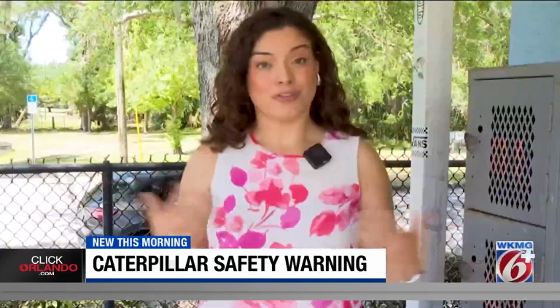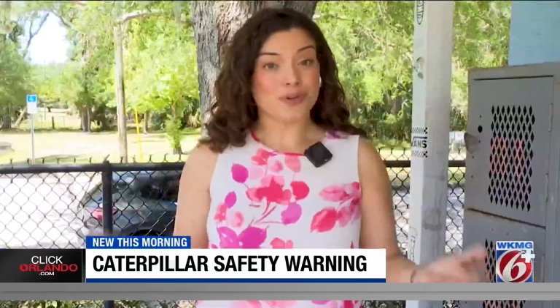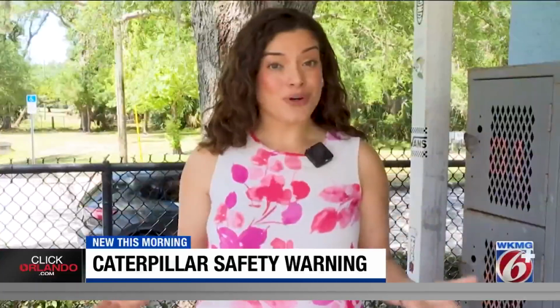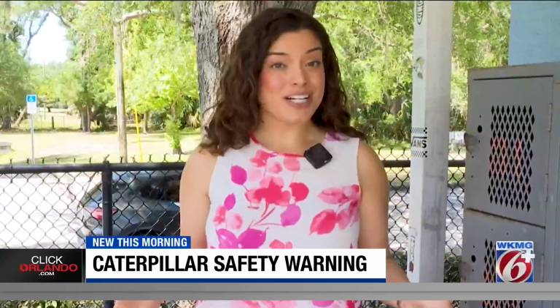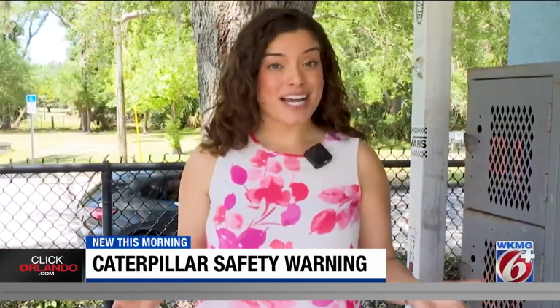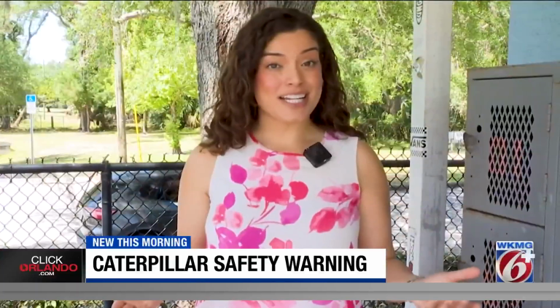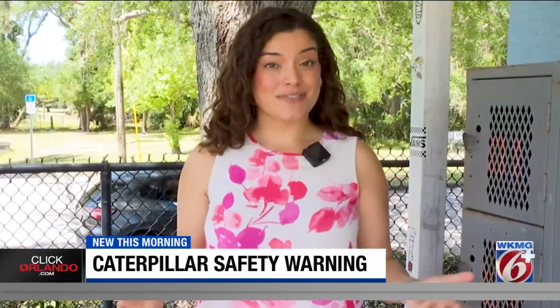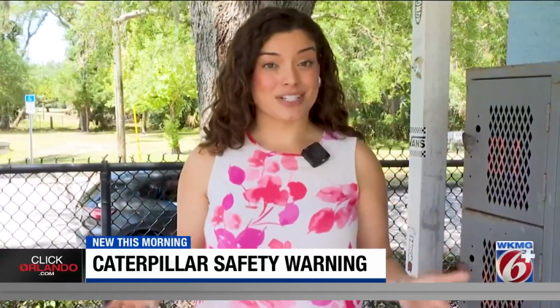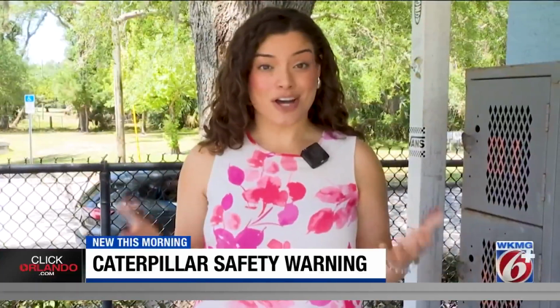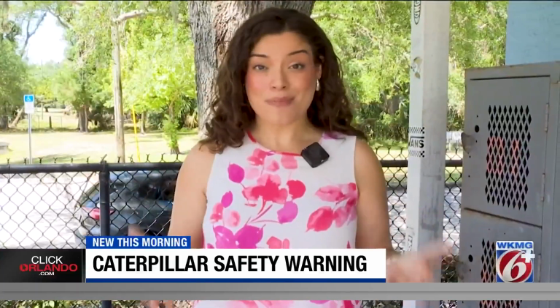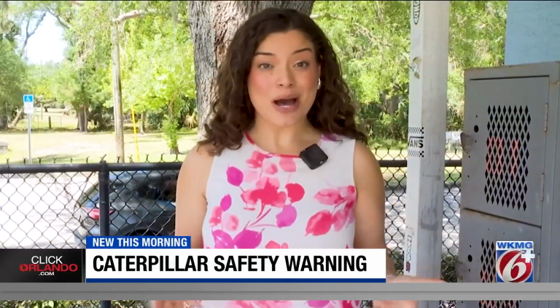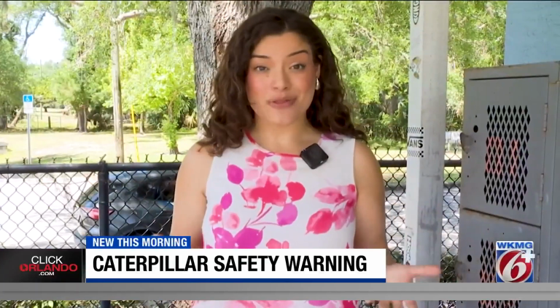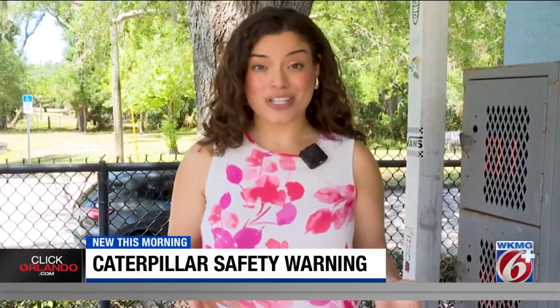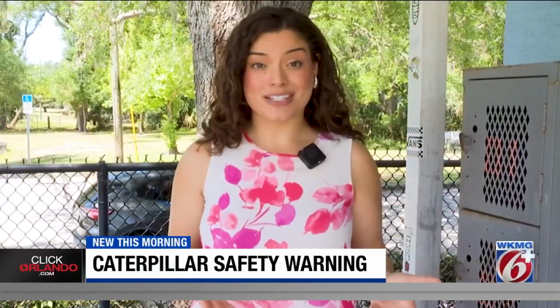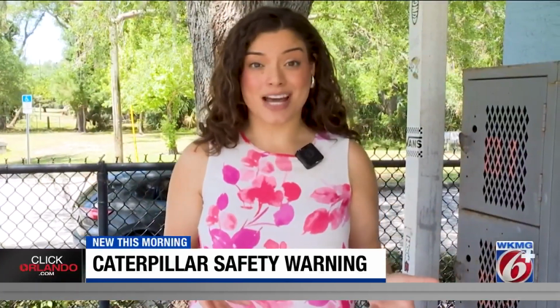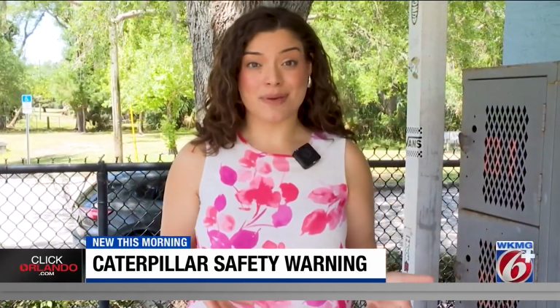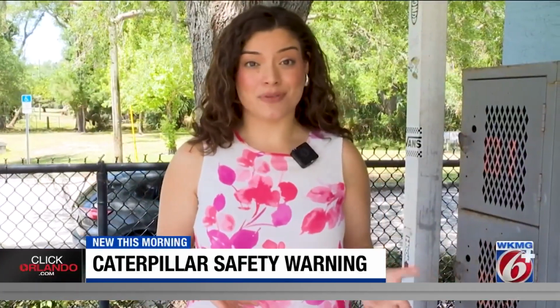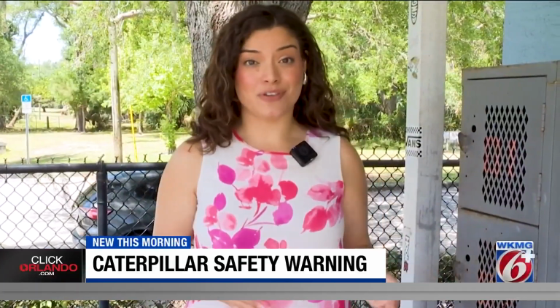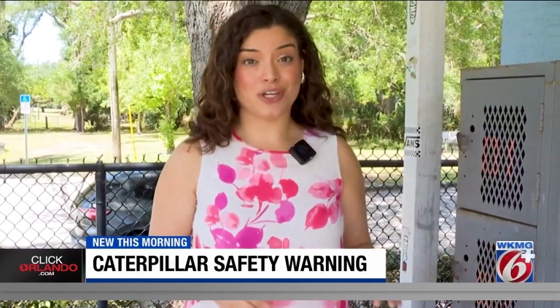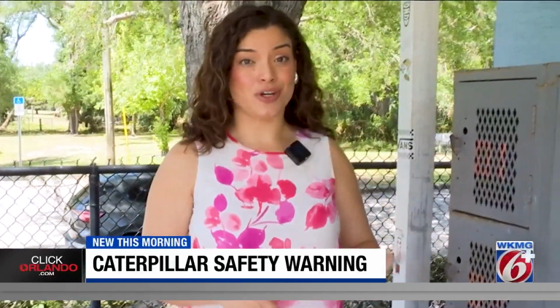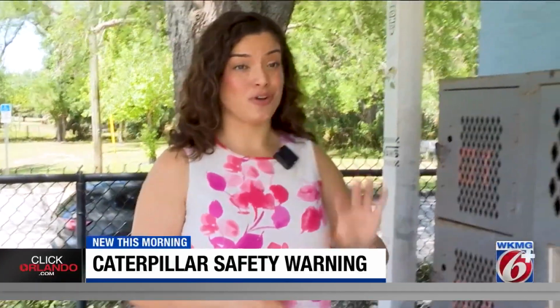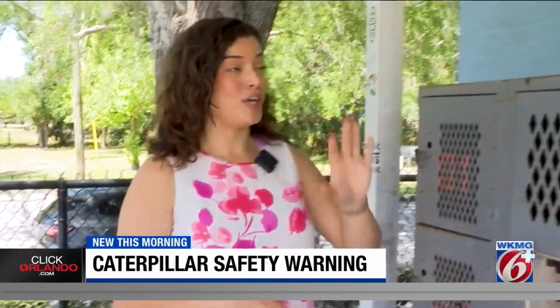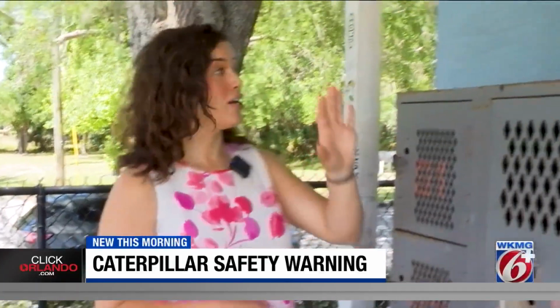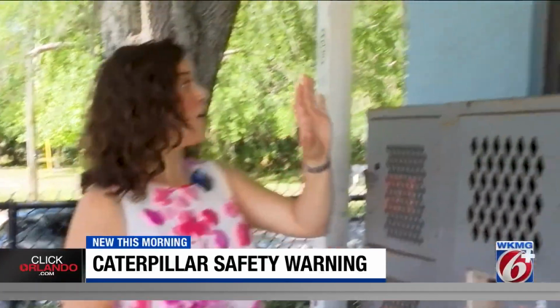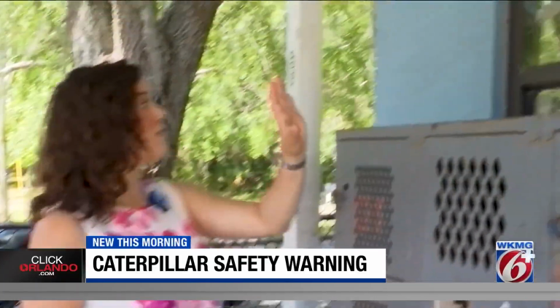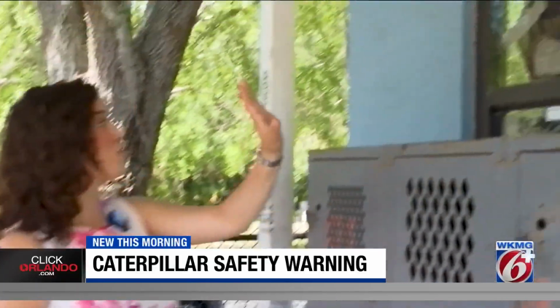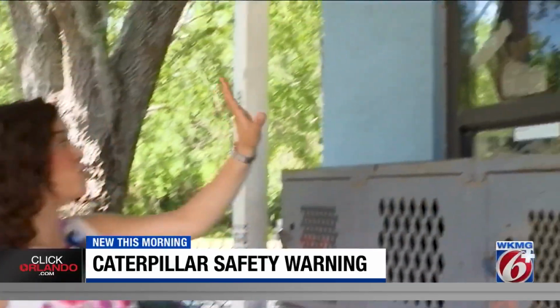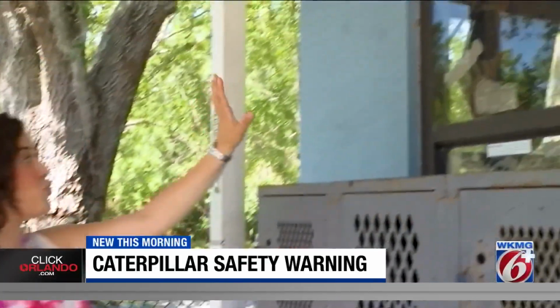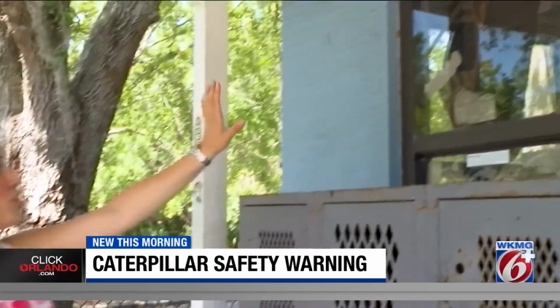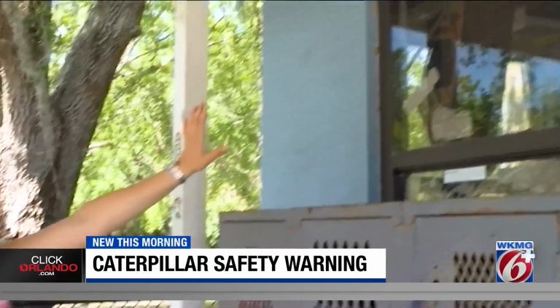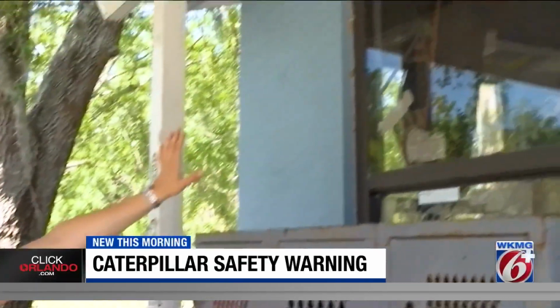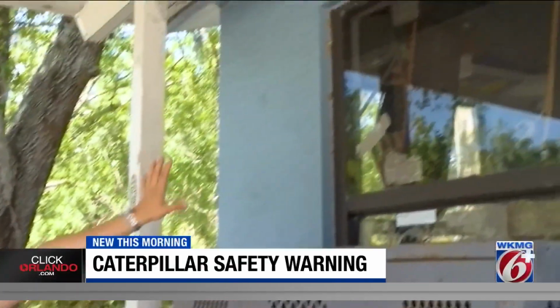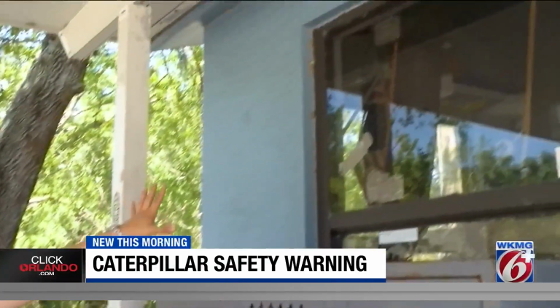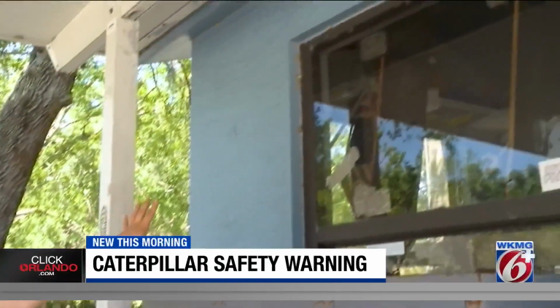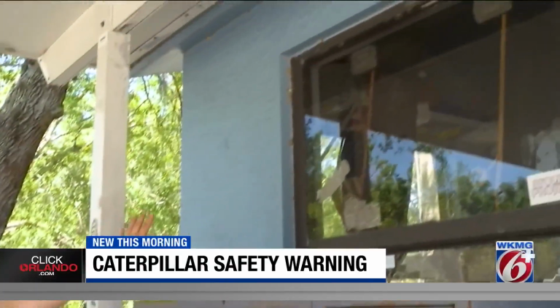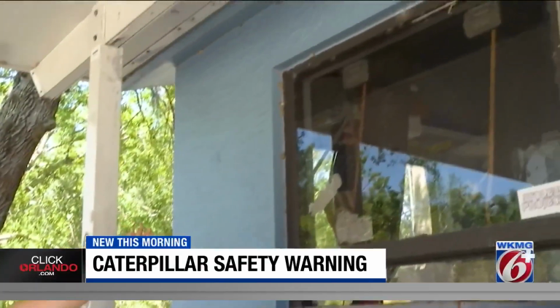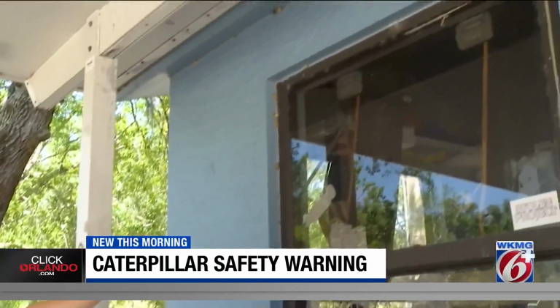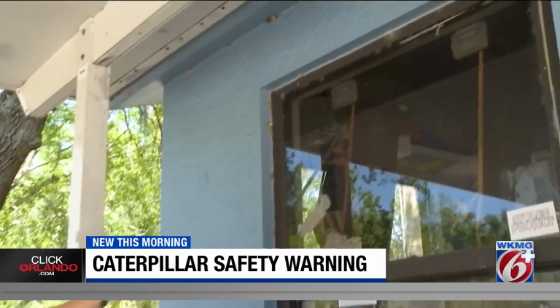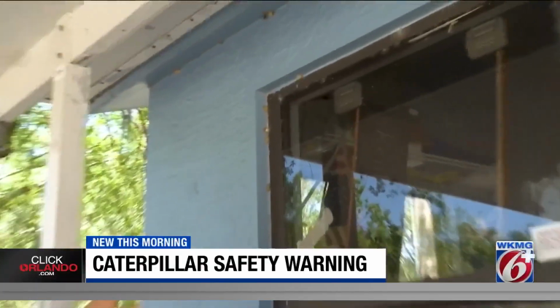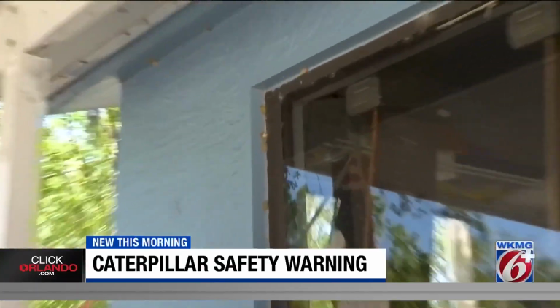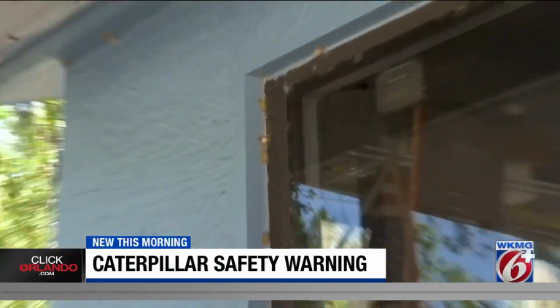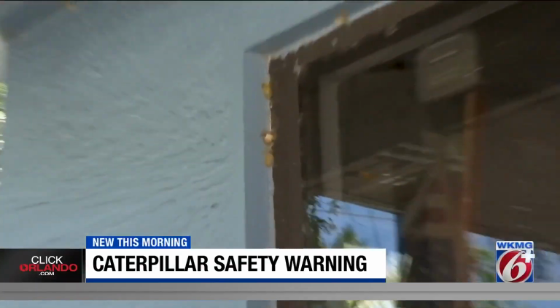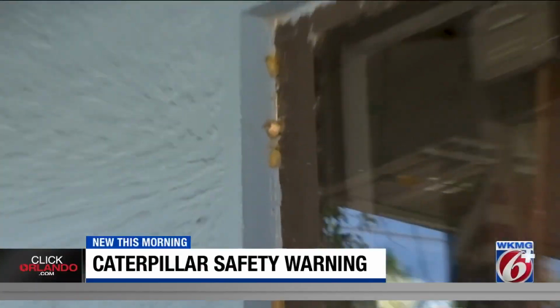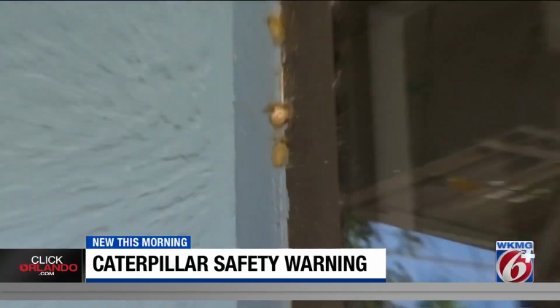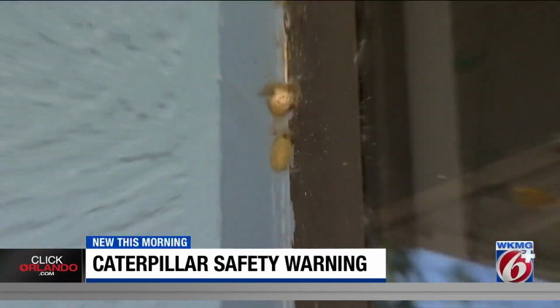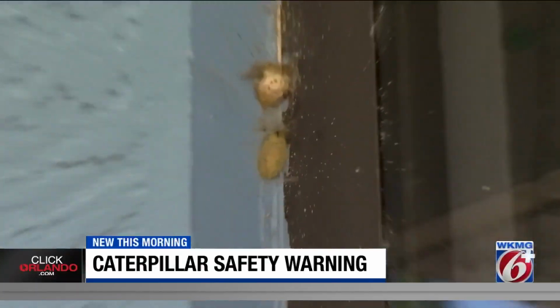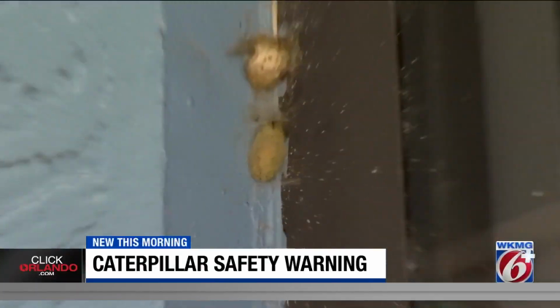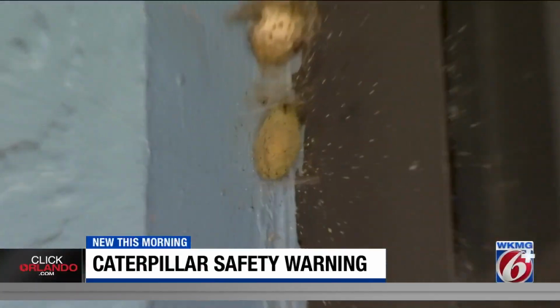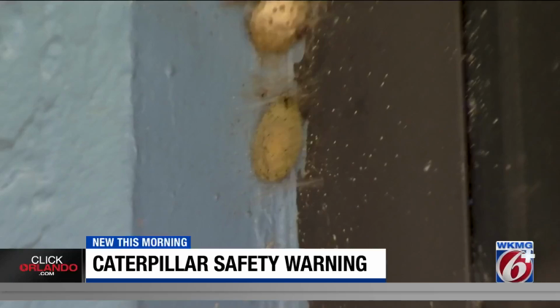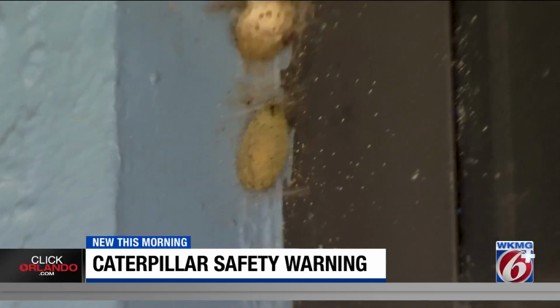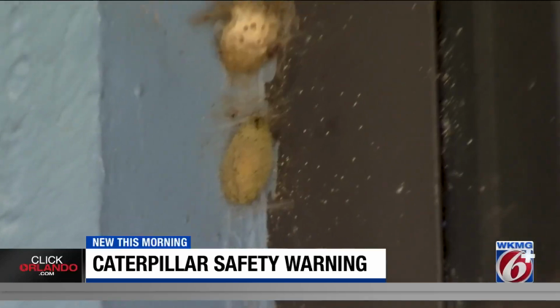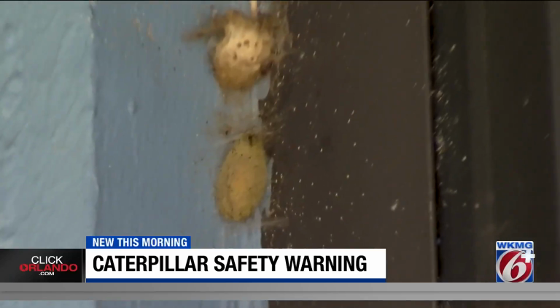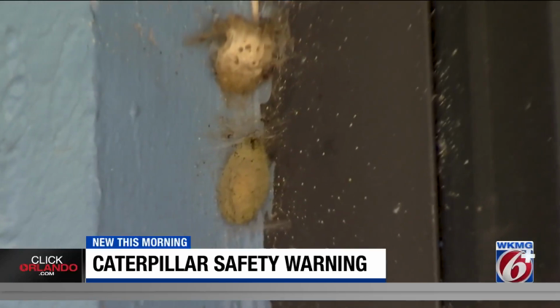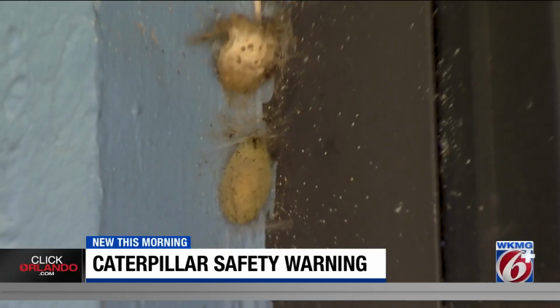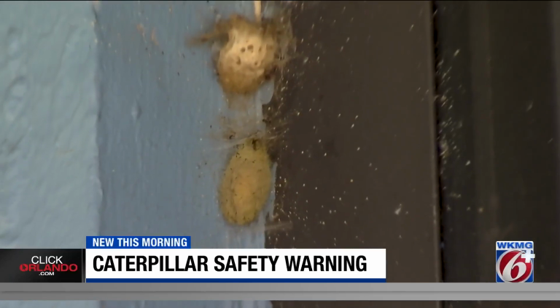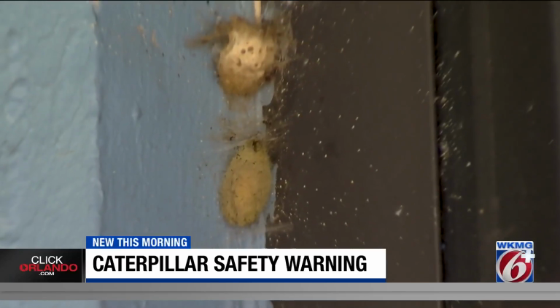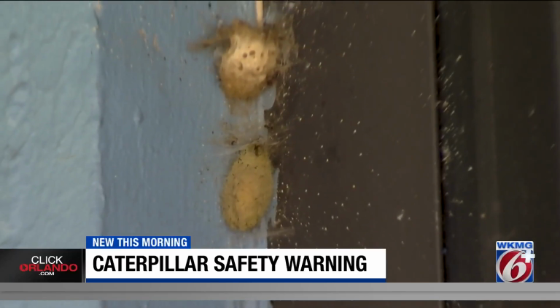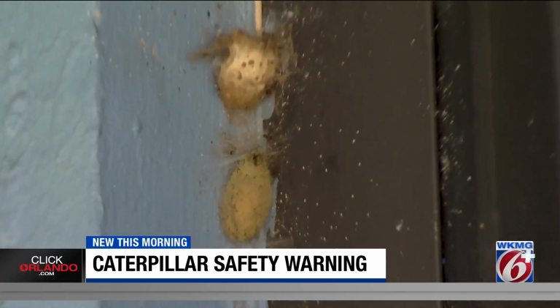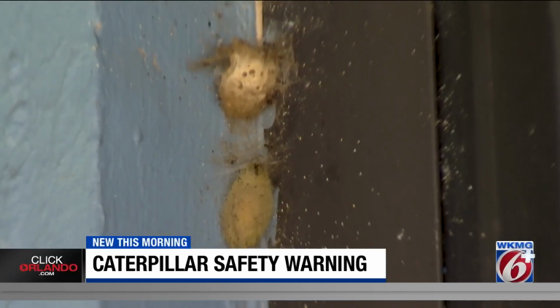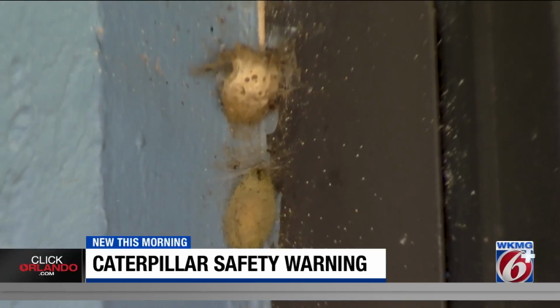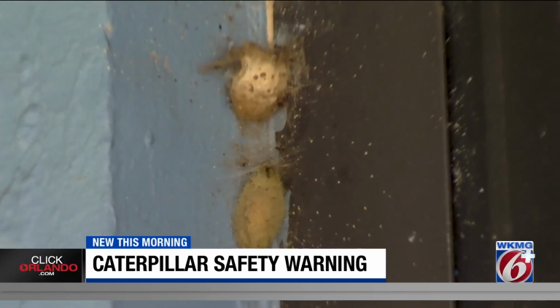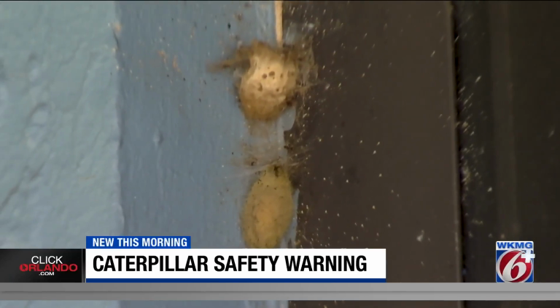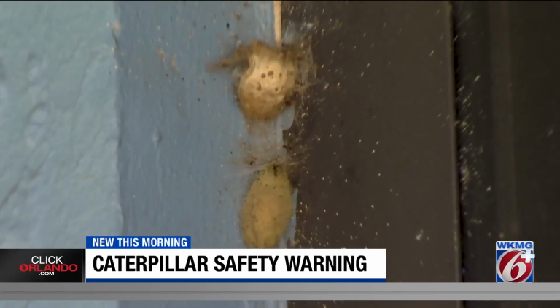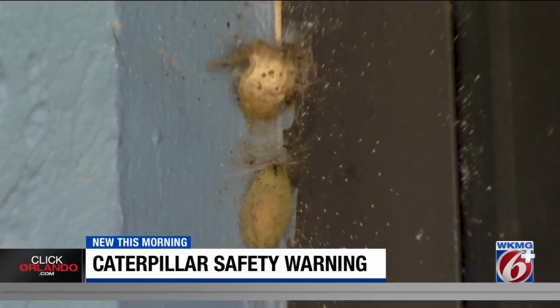They feel like fiberglass on your fingertips if you touch them. The Florida natives come out this time of year. They cover trees and structures, finding a place to make their cocoons.